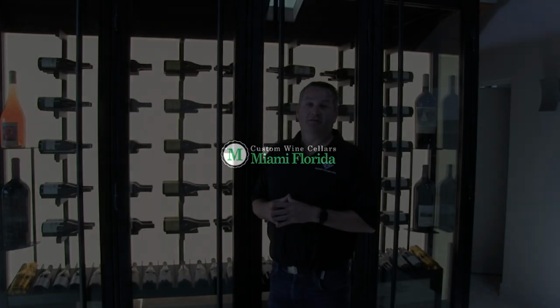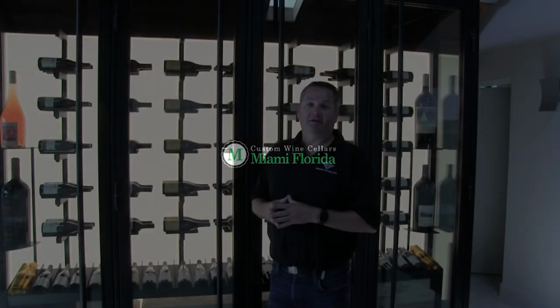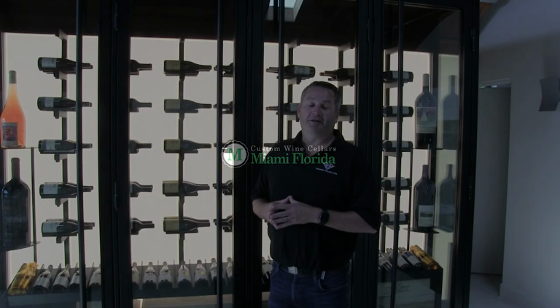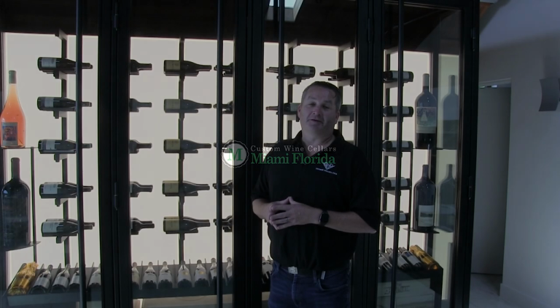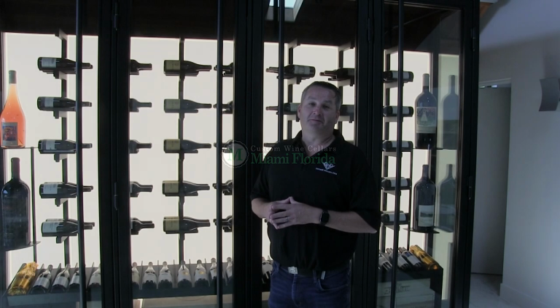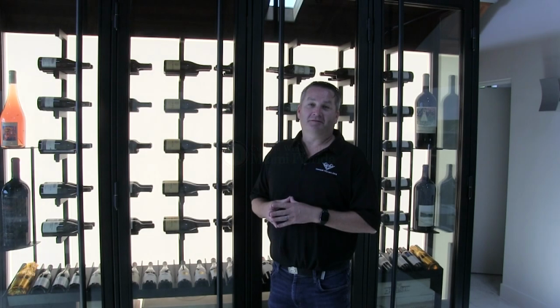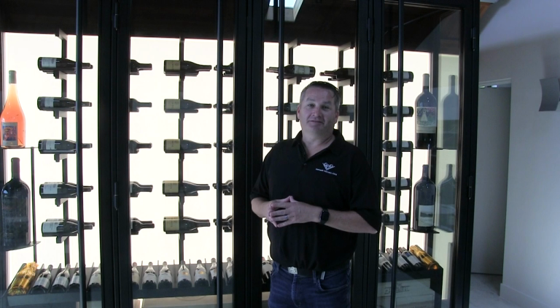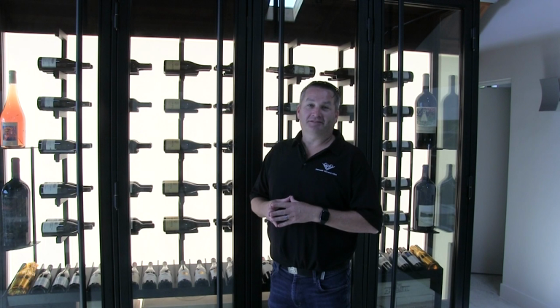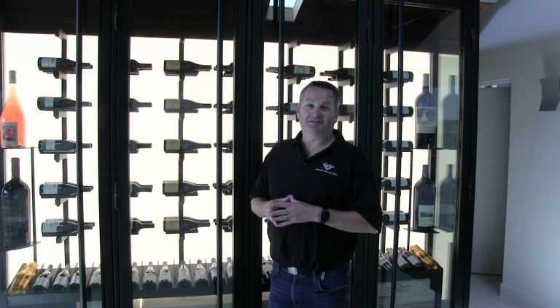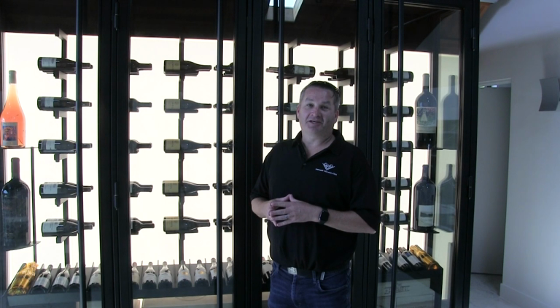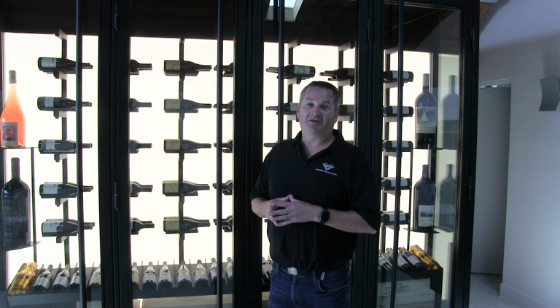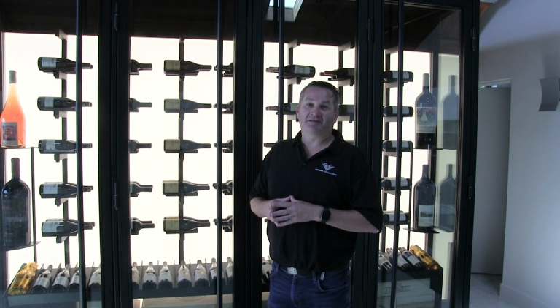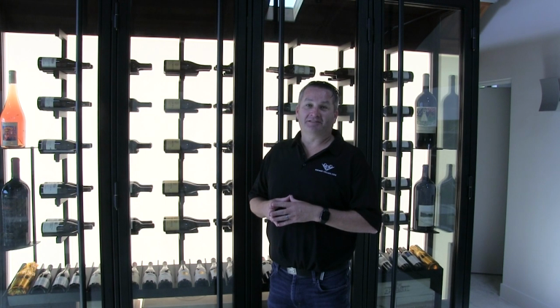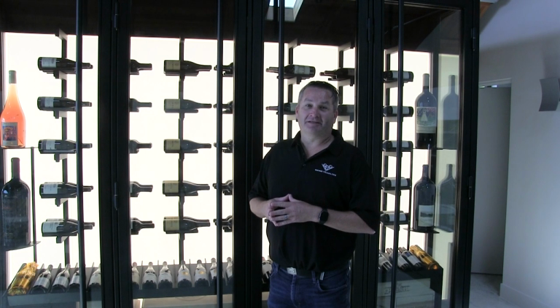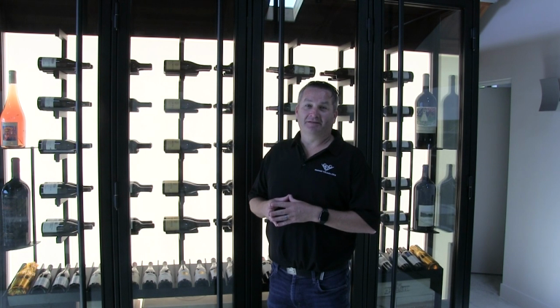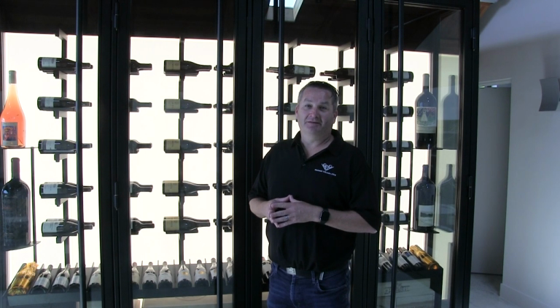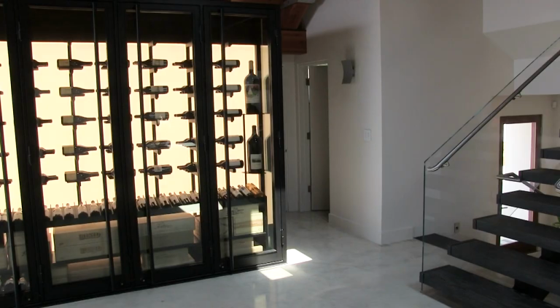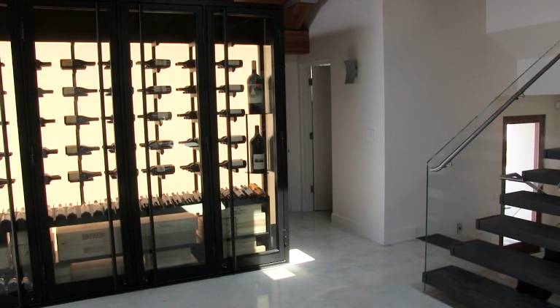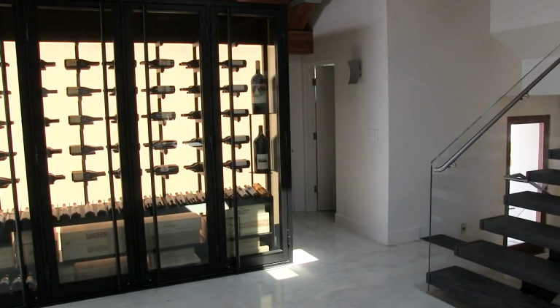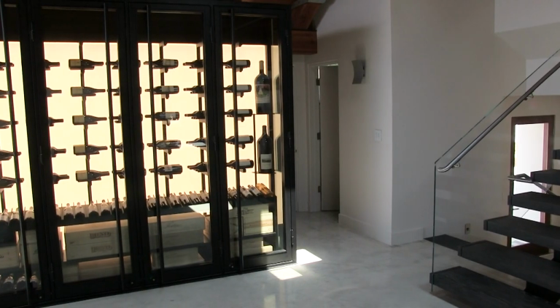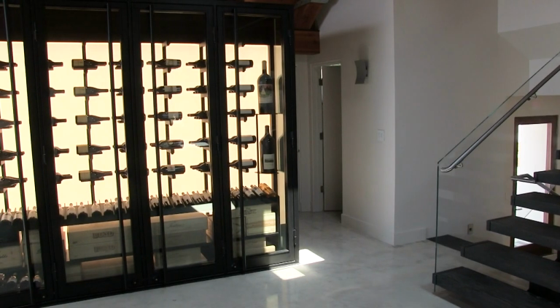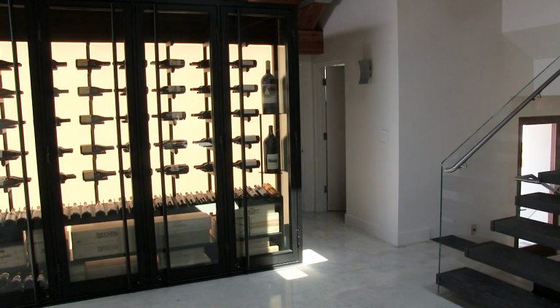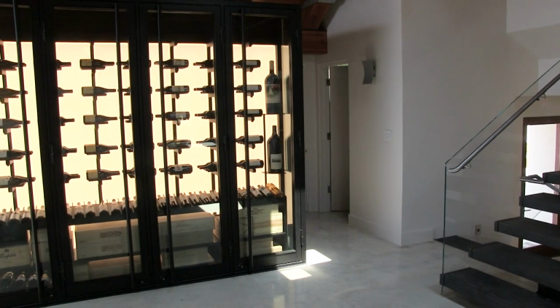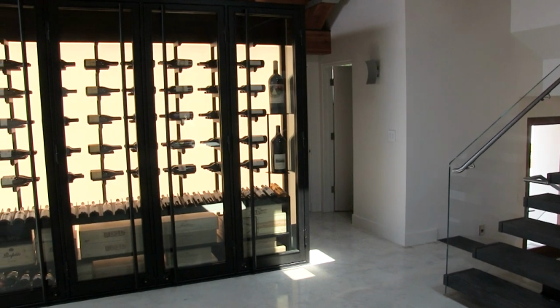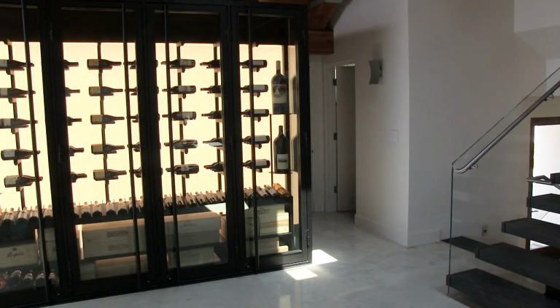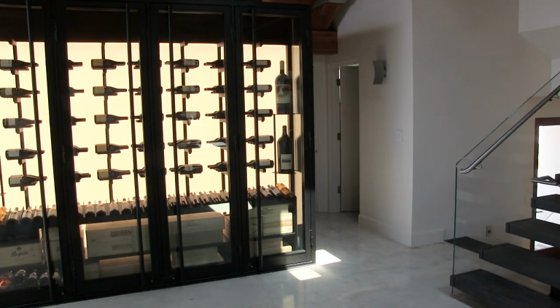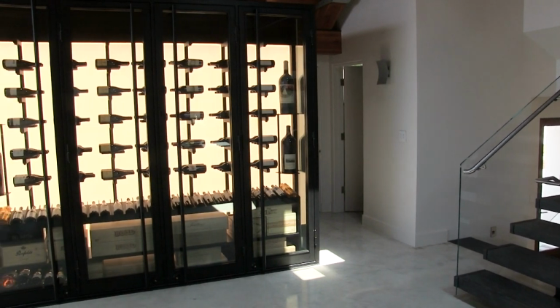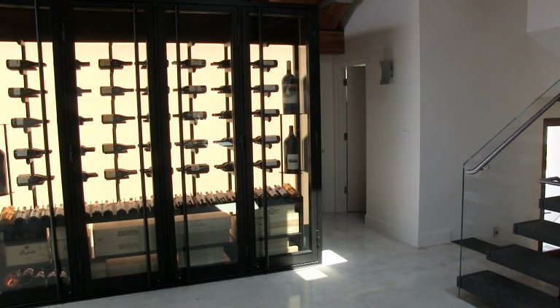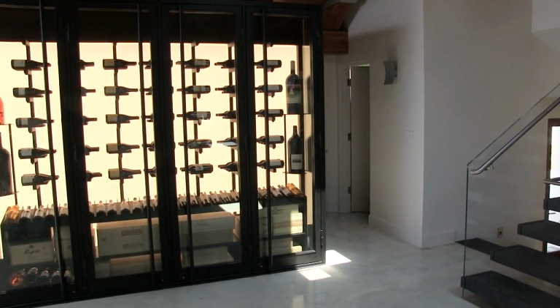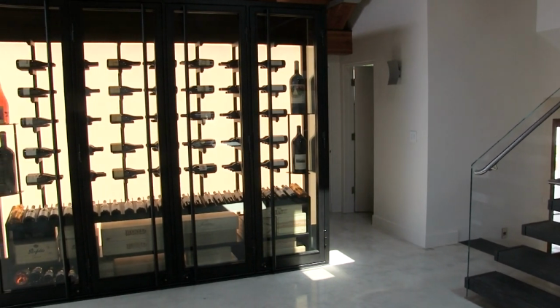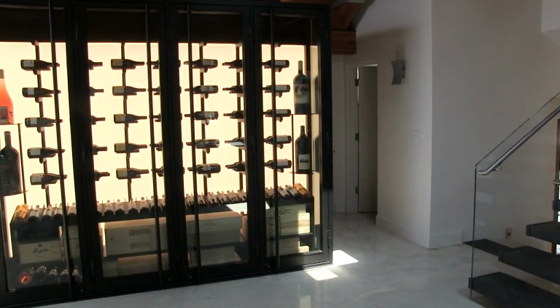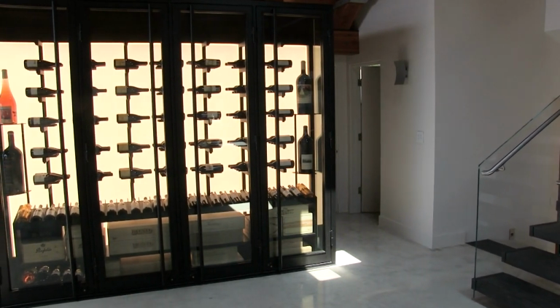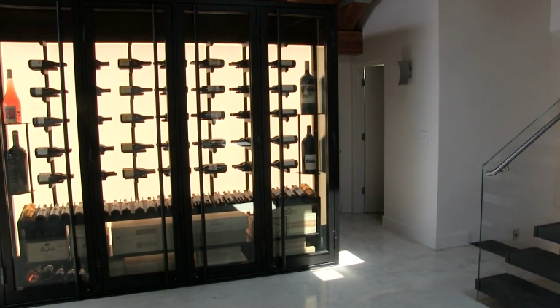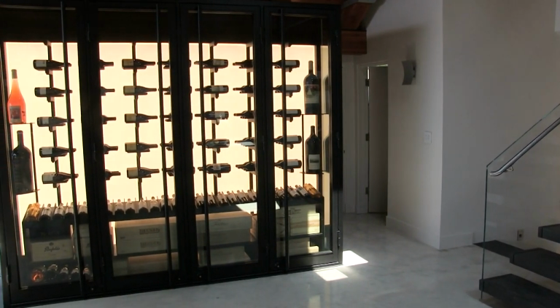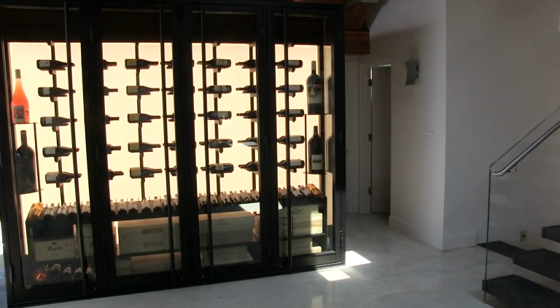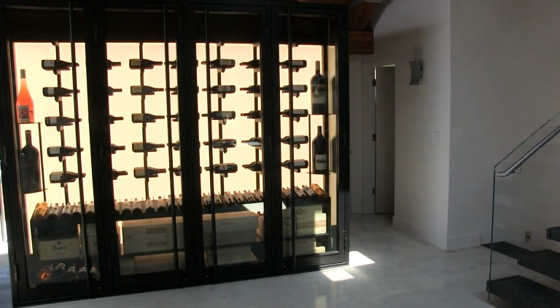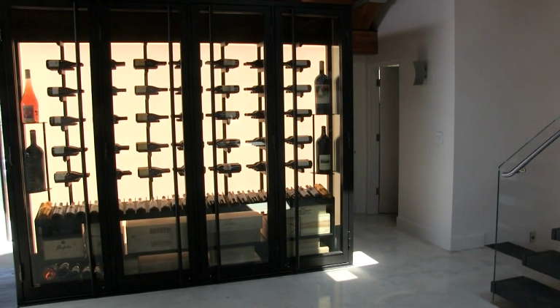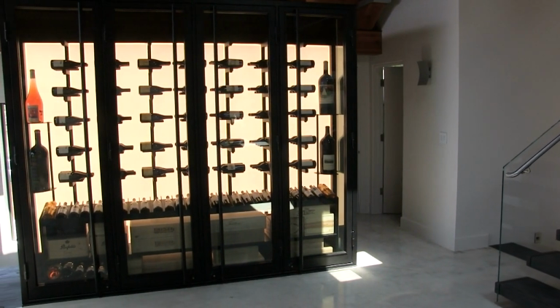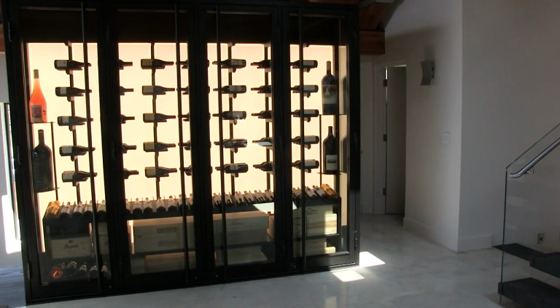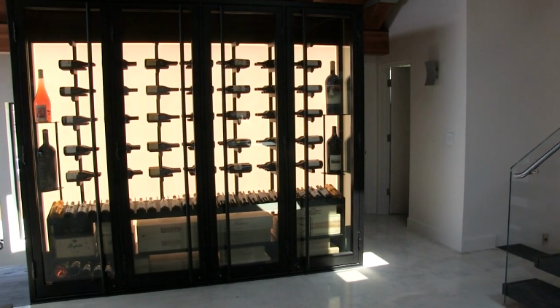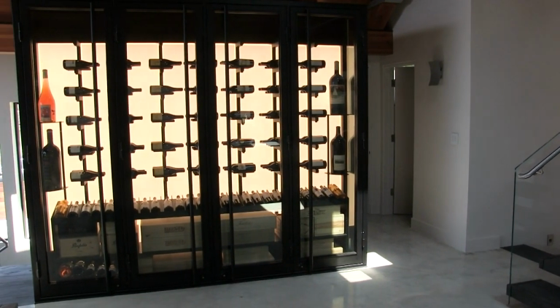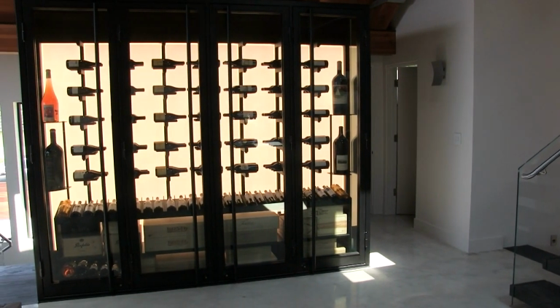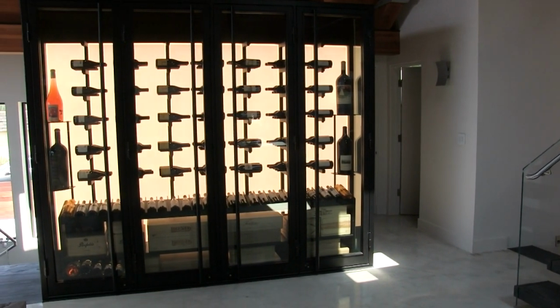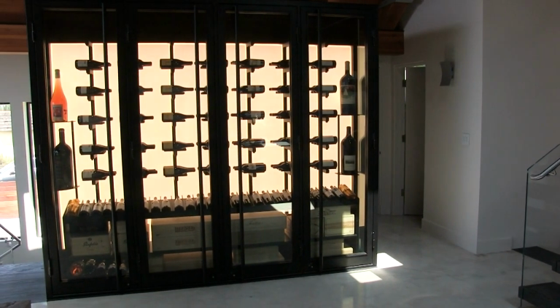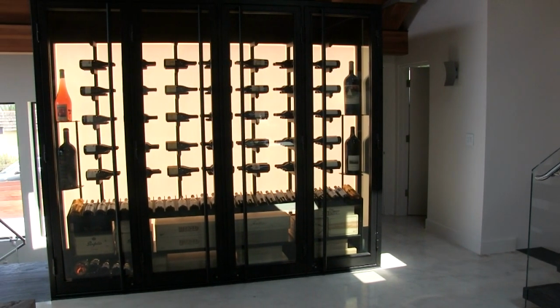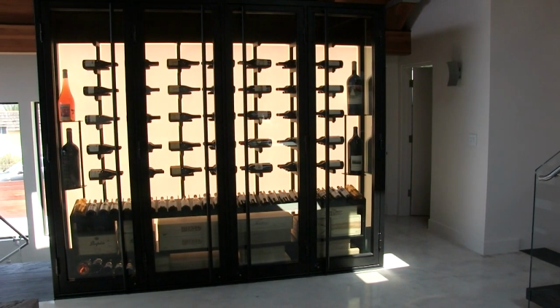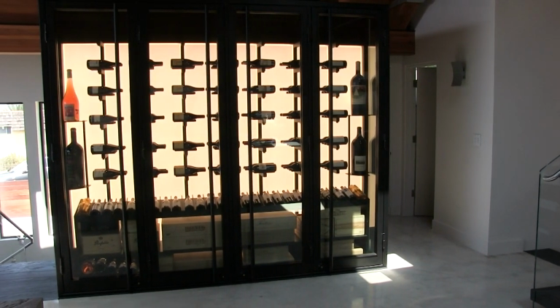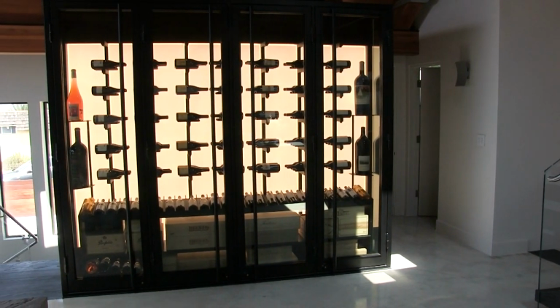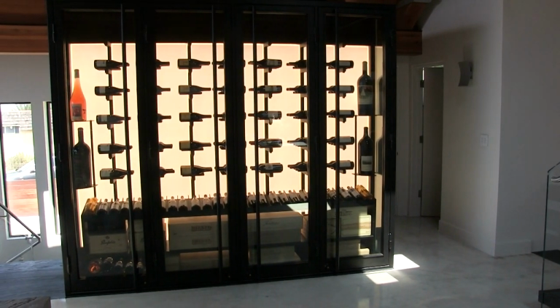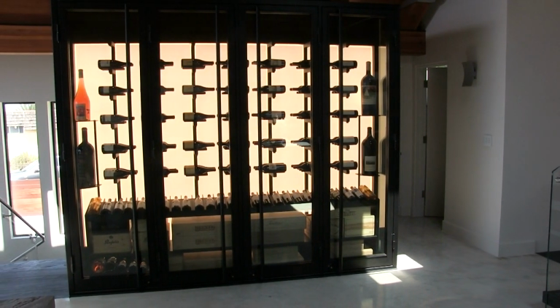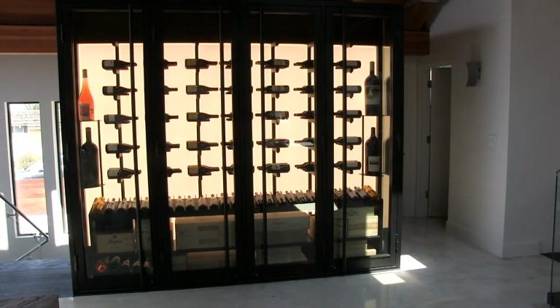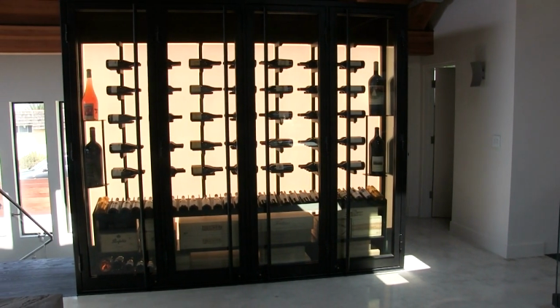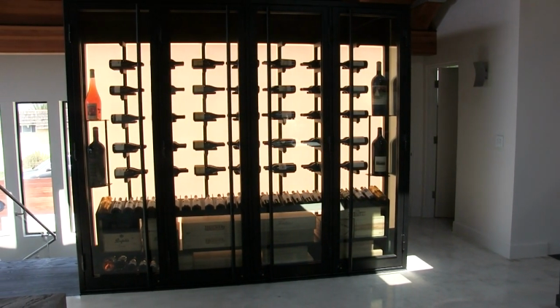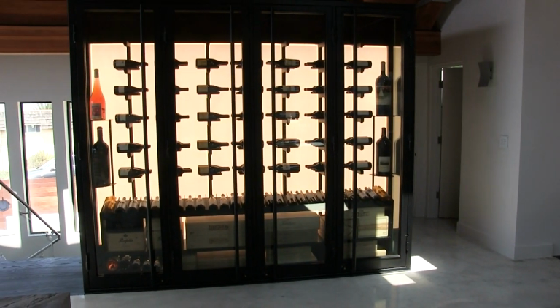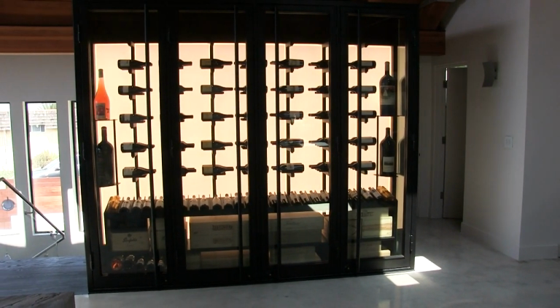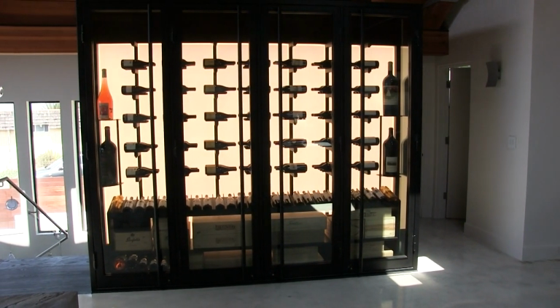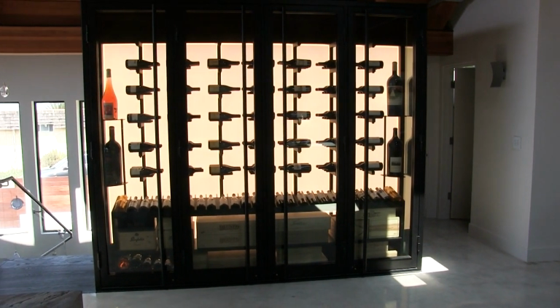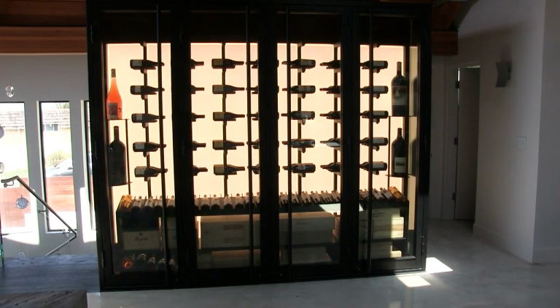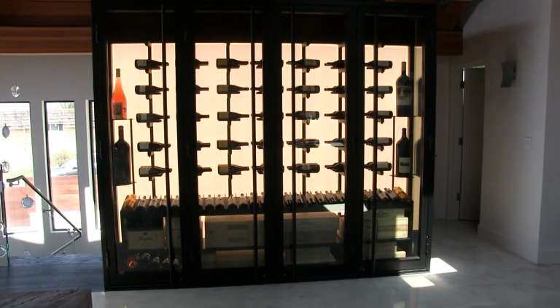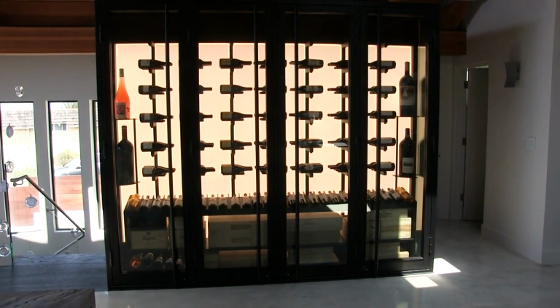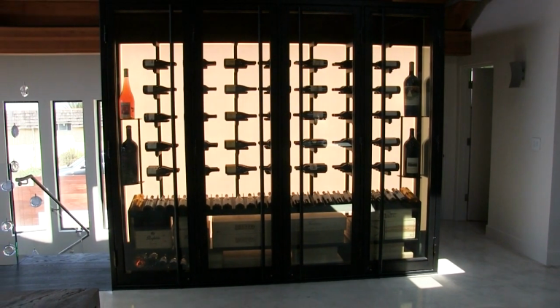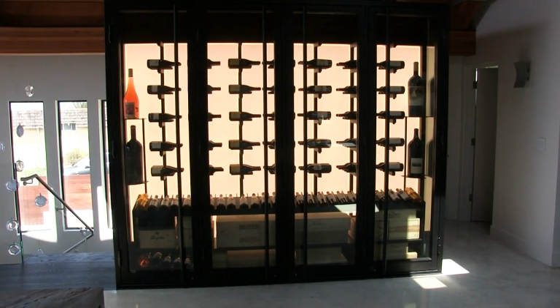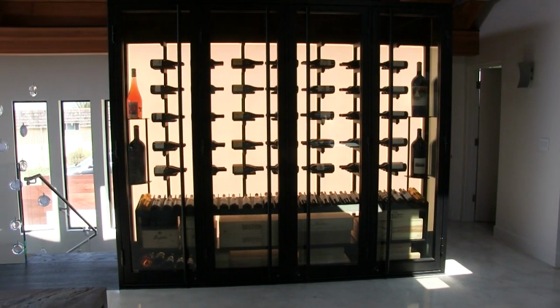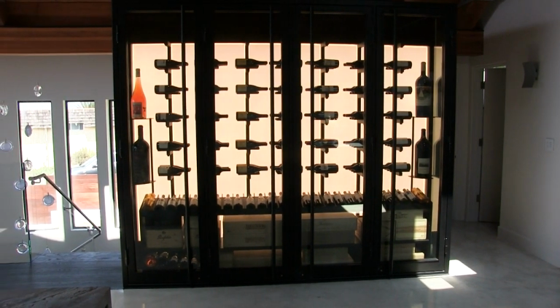Hello, this is Jake Austin and welcome to take a look at one of the most highly customized wine cellars we've created in the last few years.